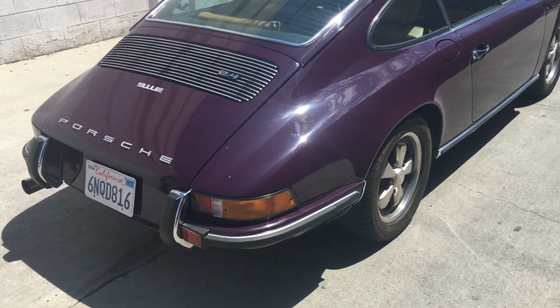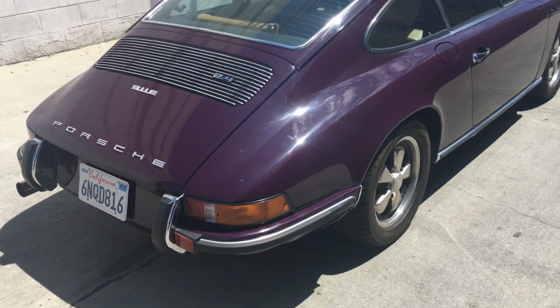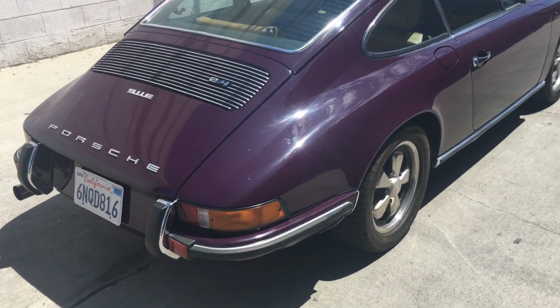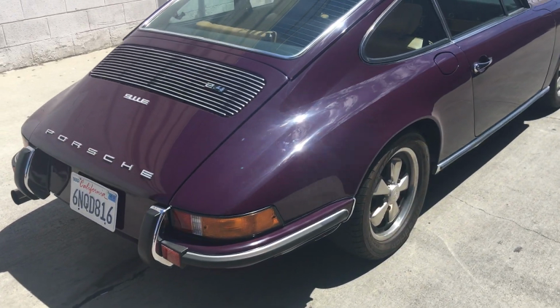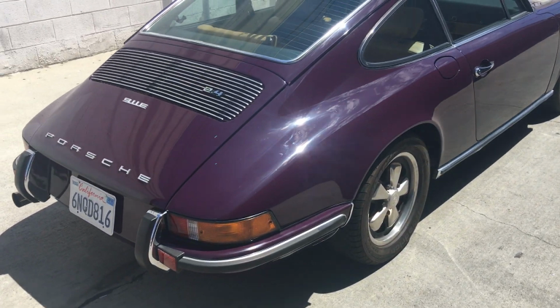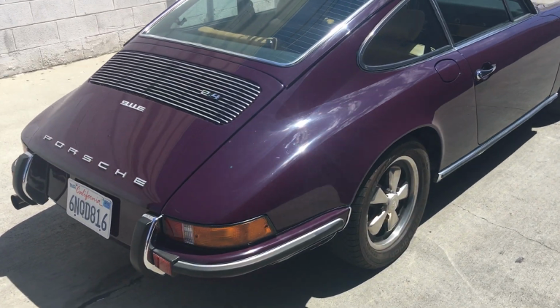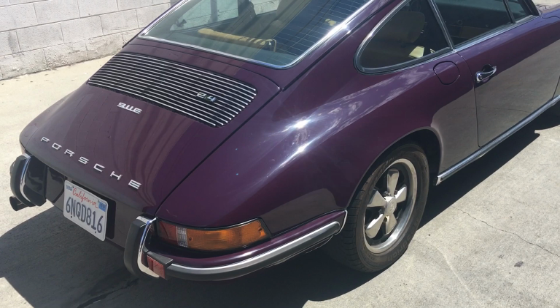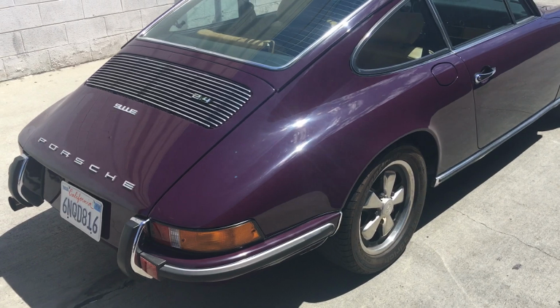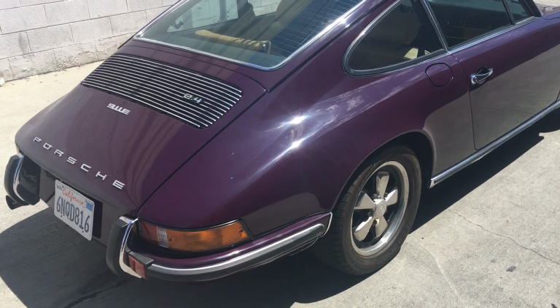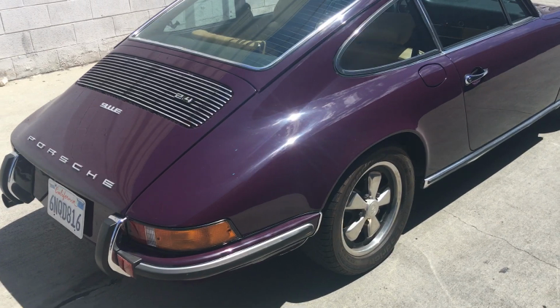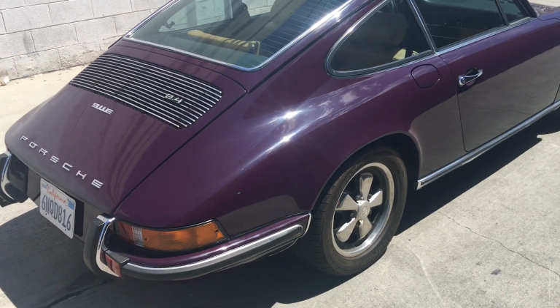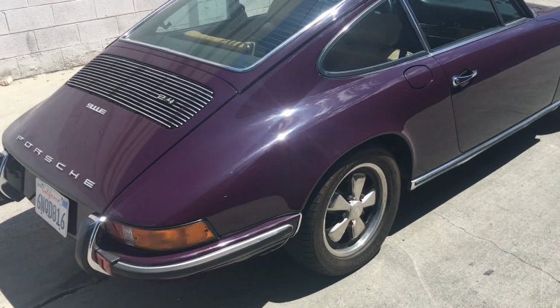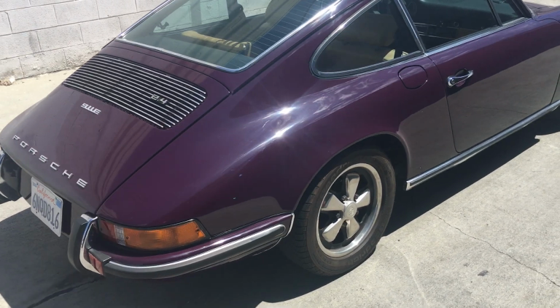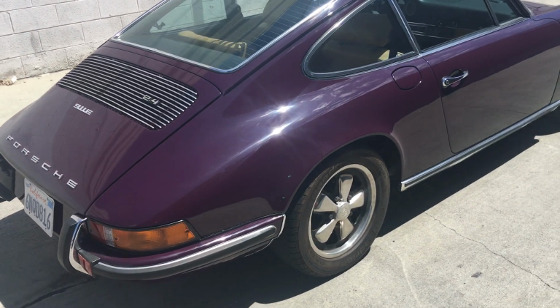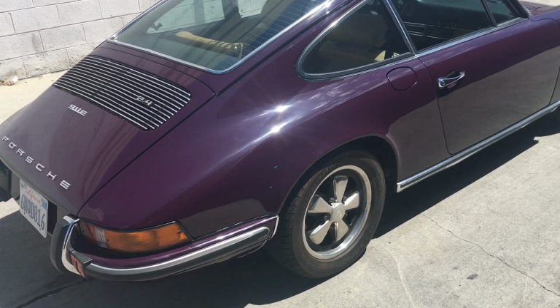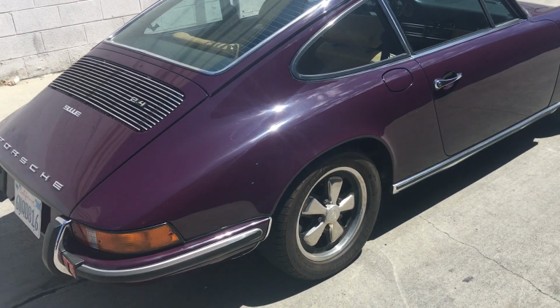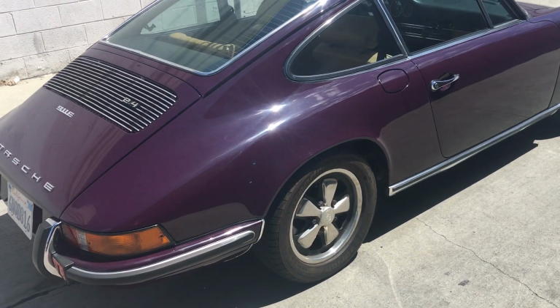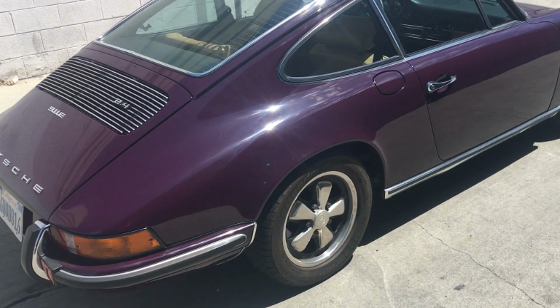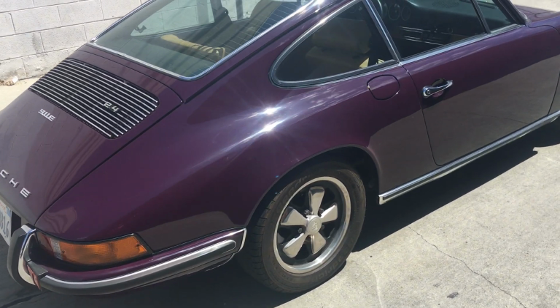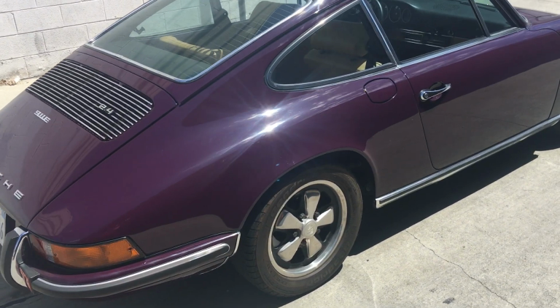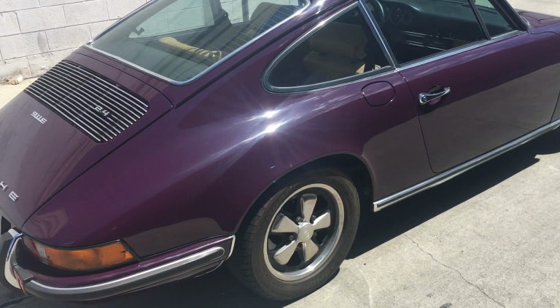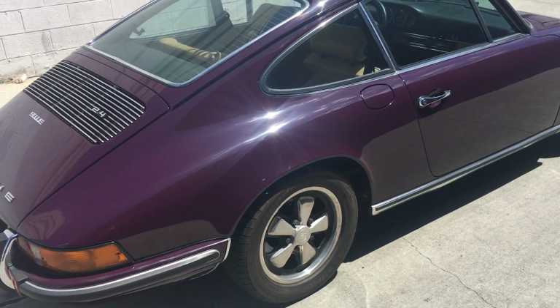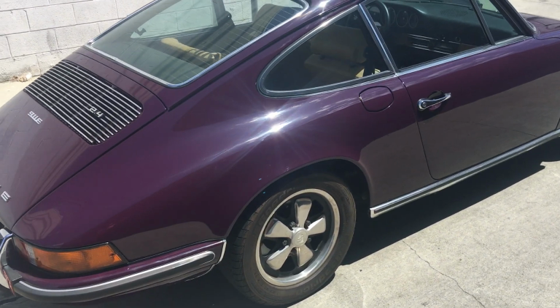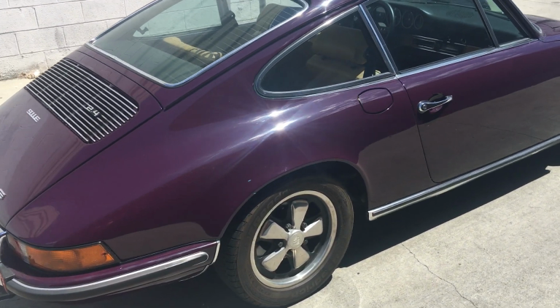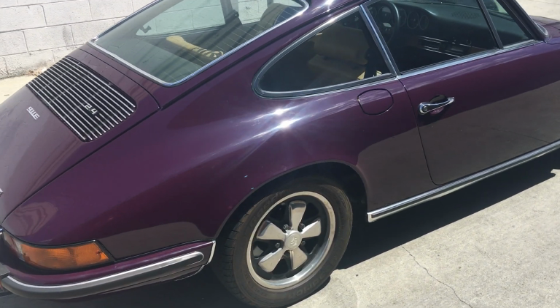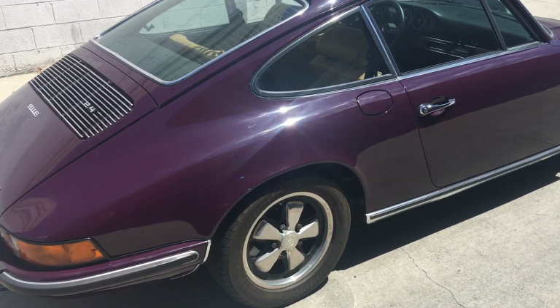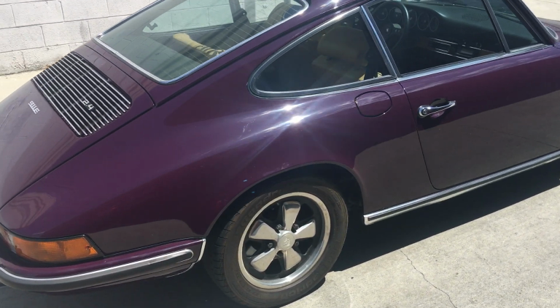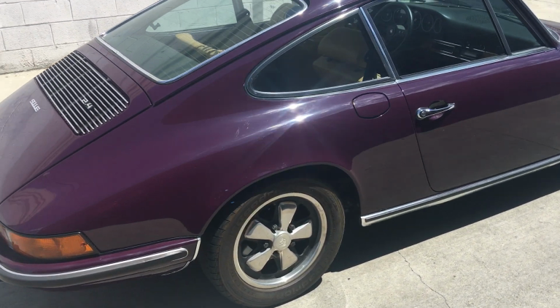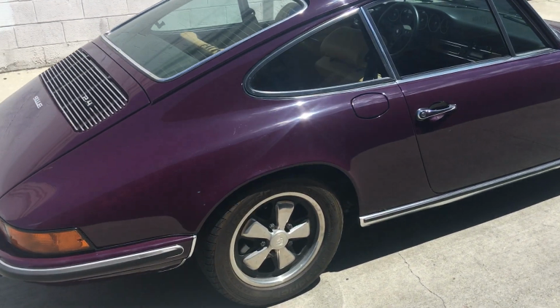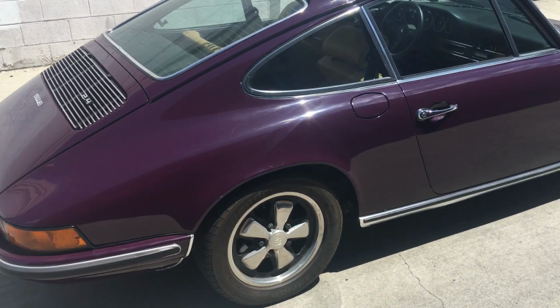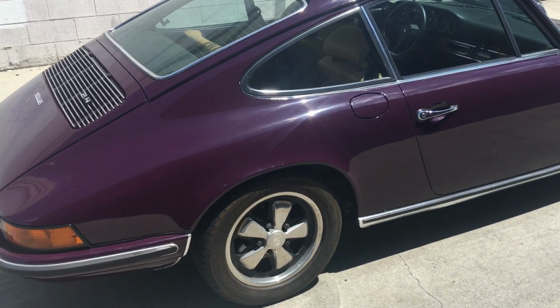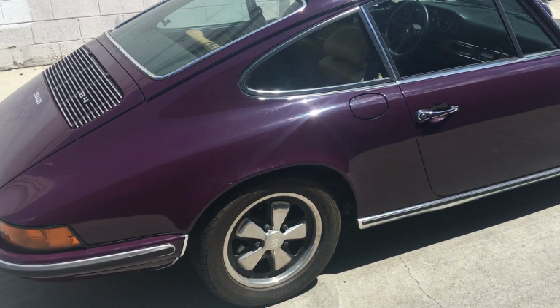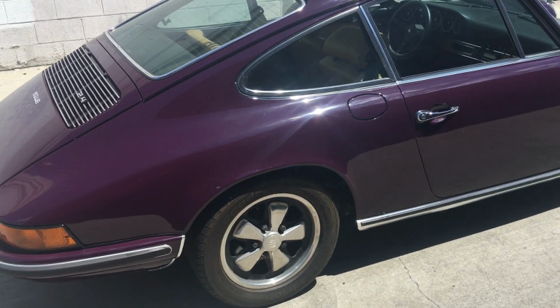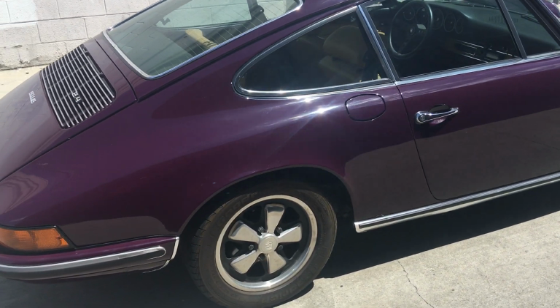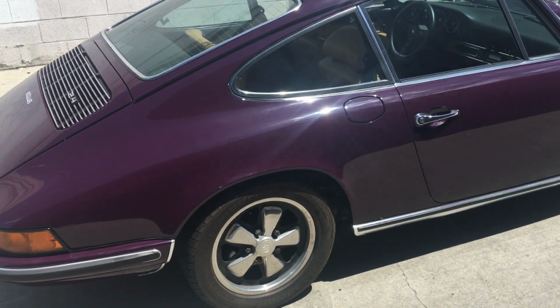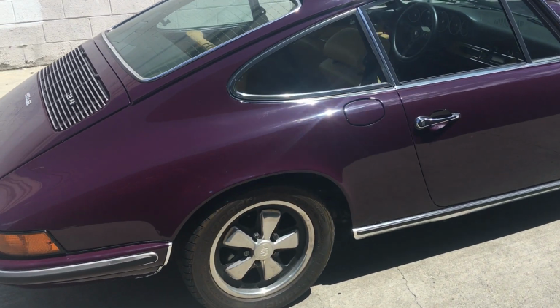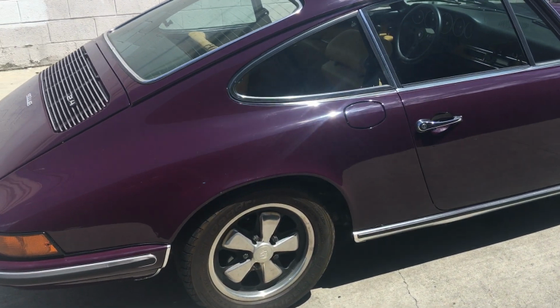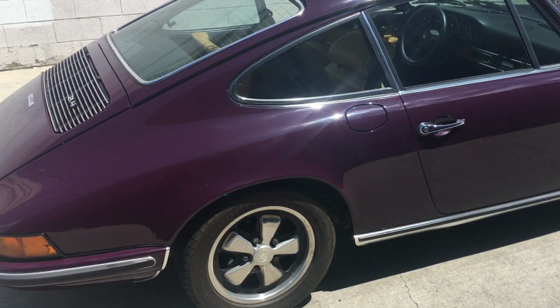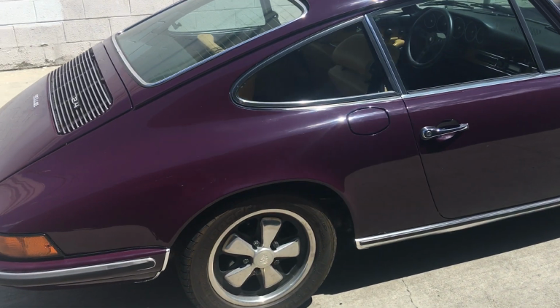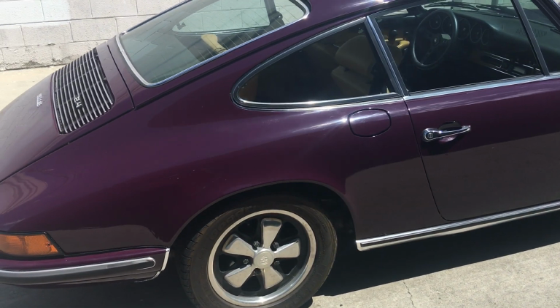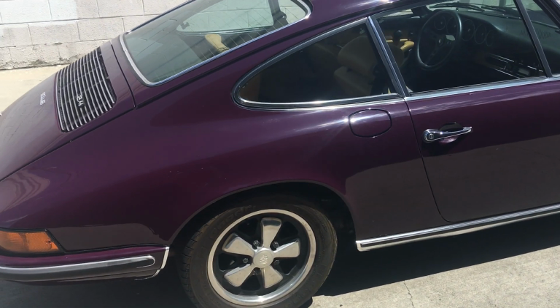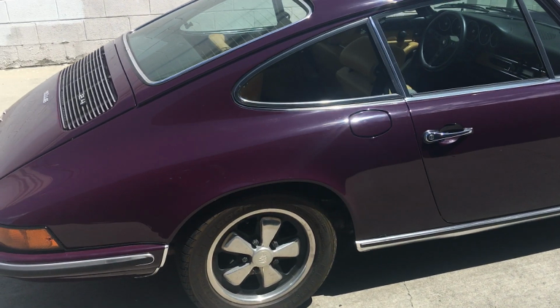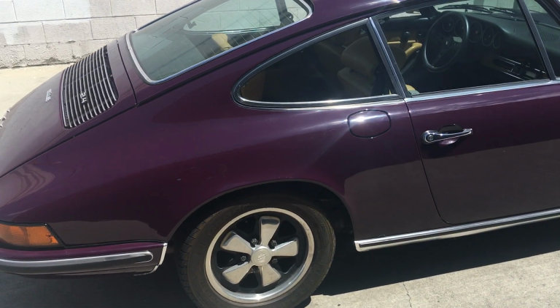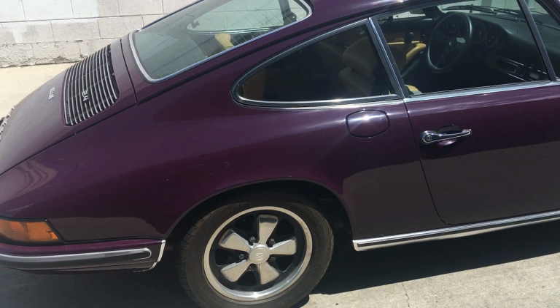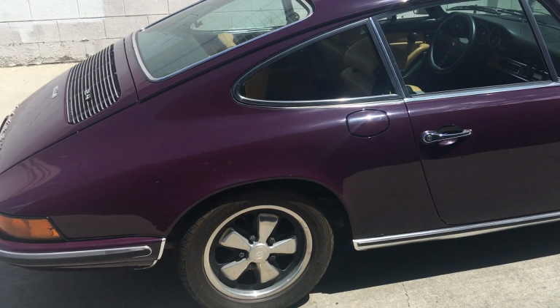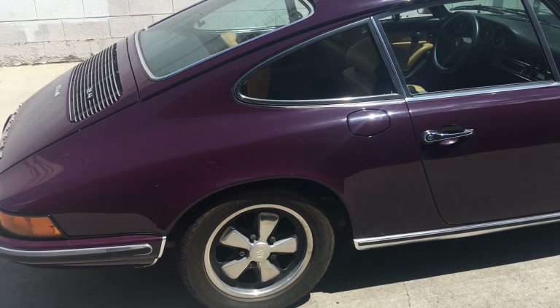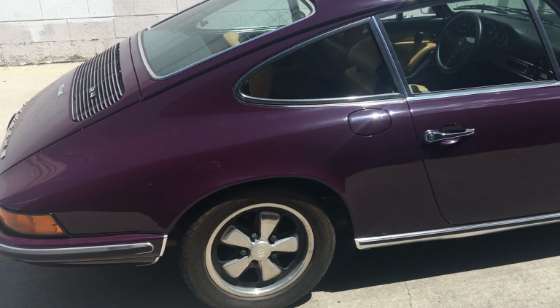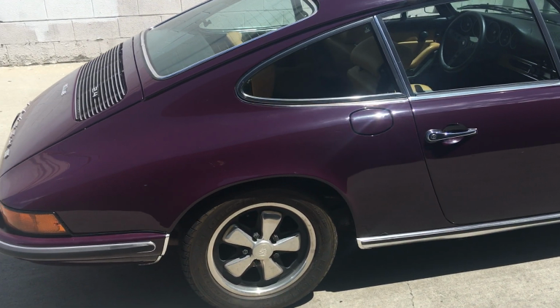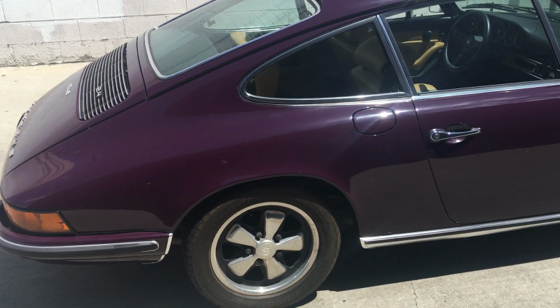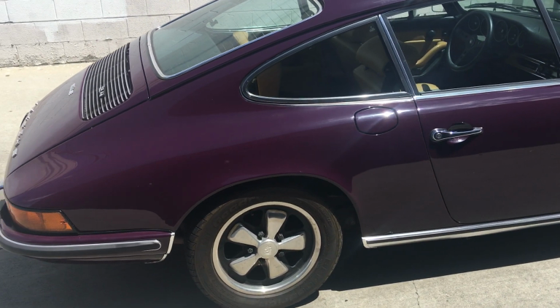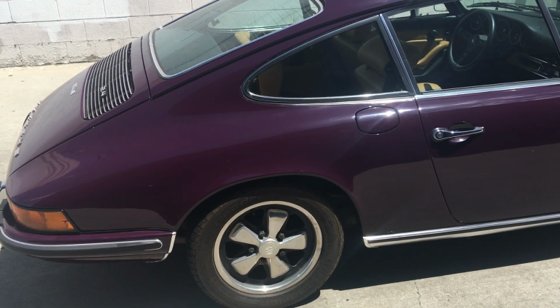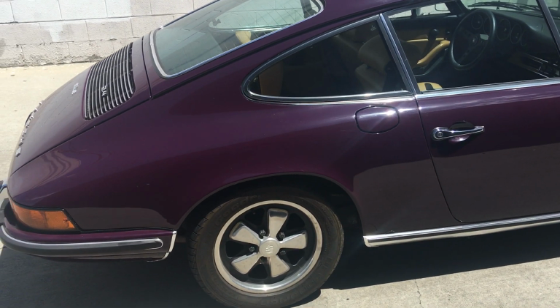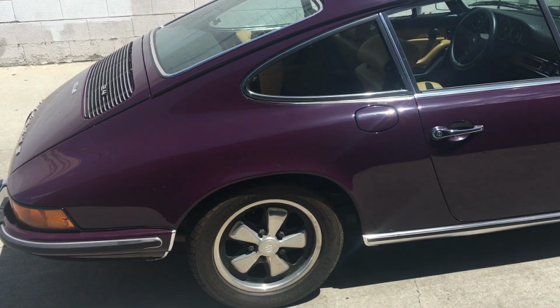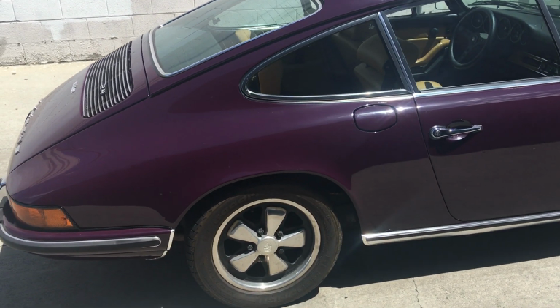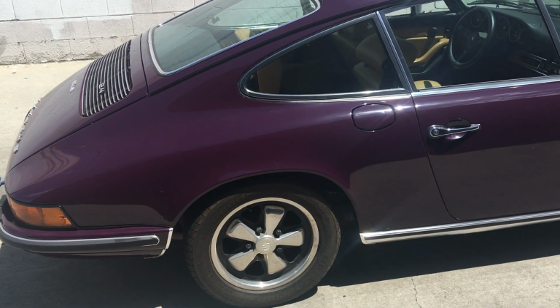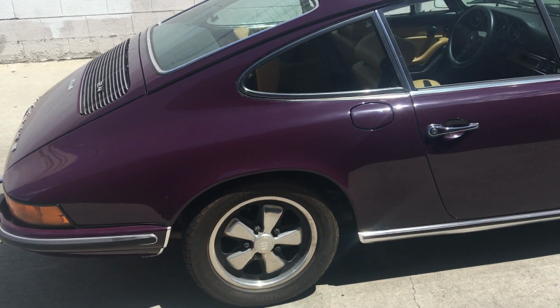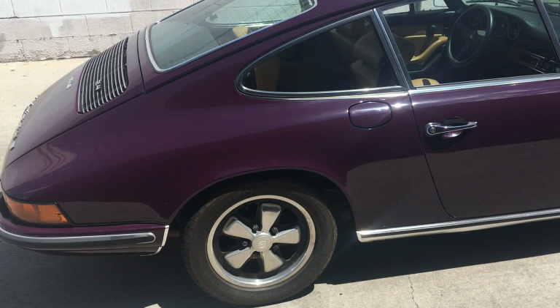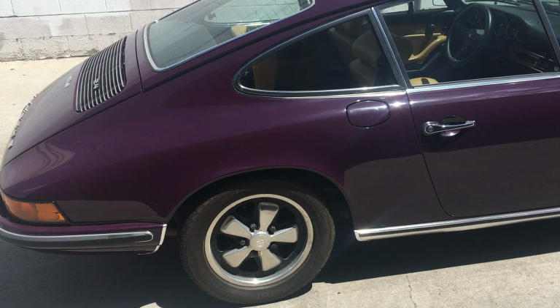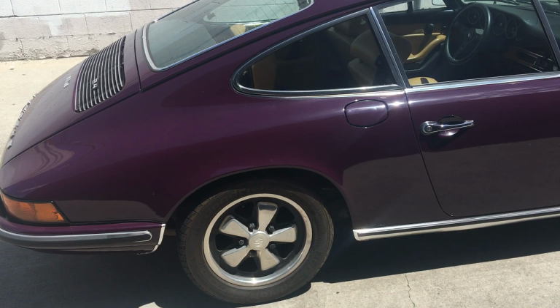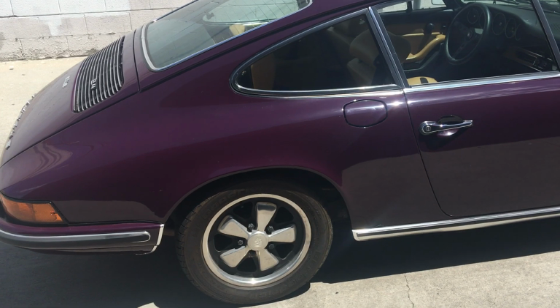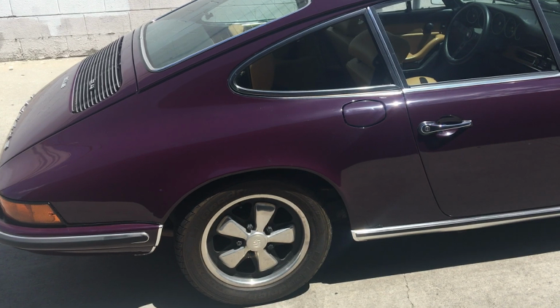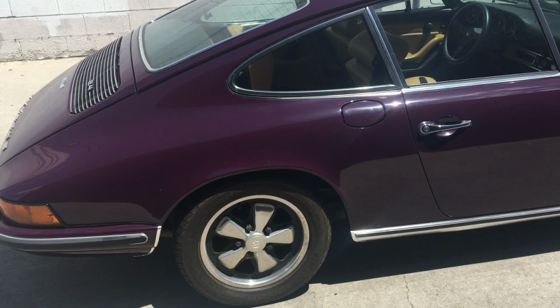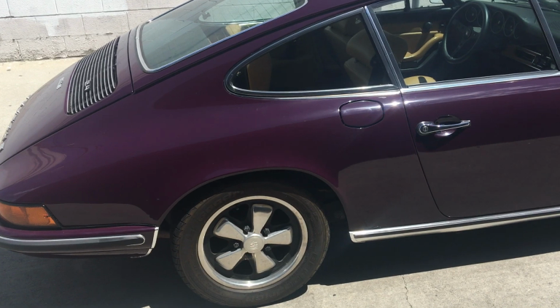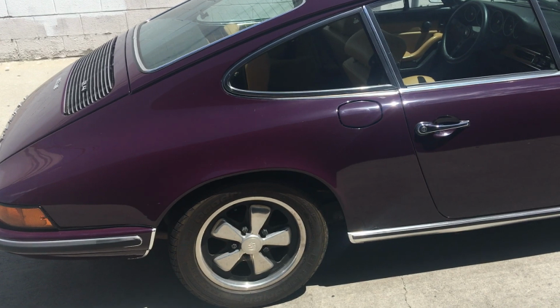It's a '72 with the one-year-only outside oil filler, as you can see.